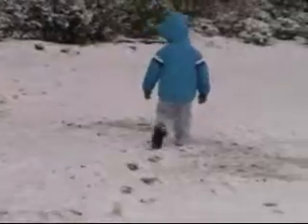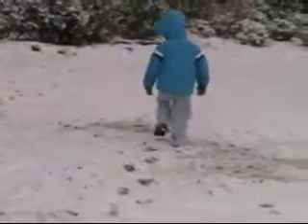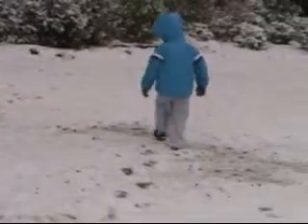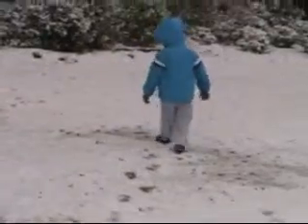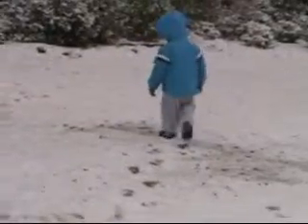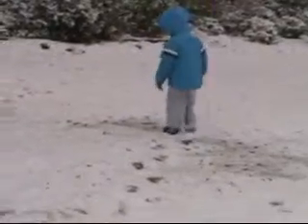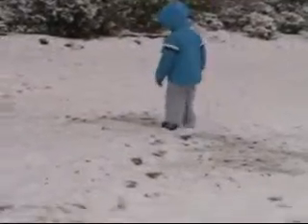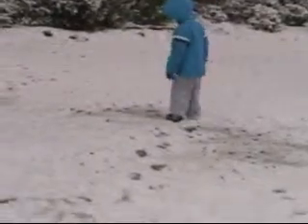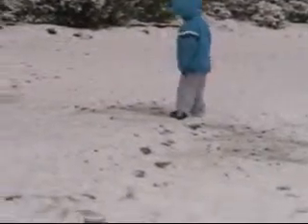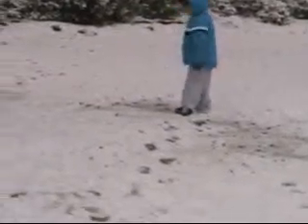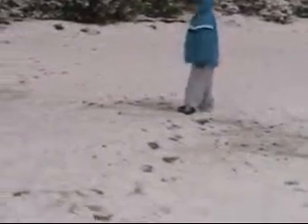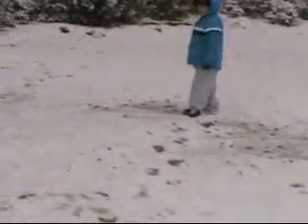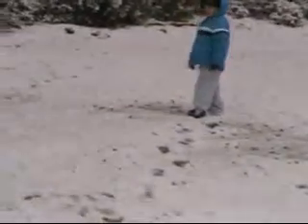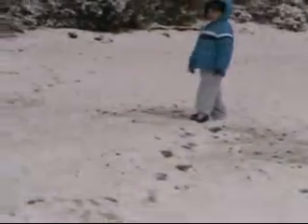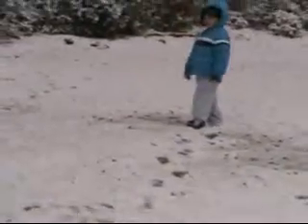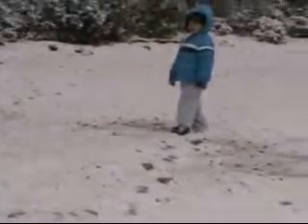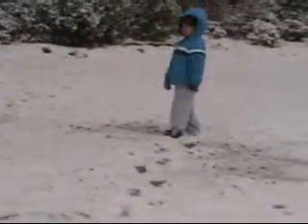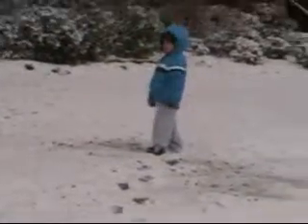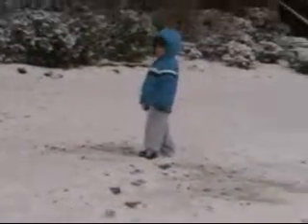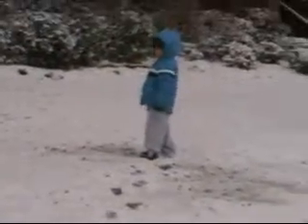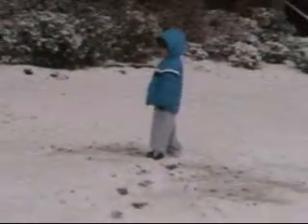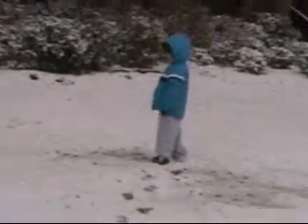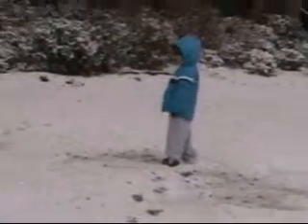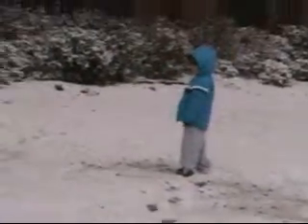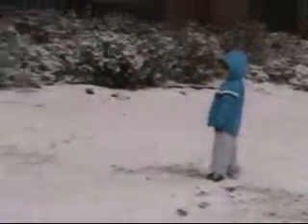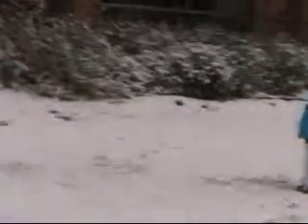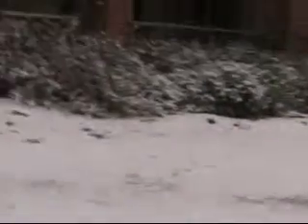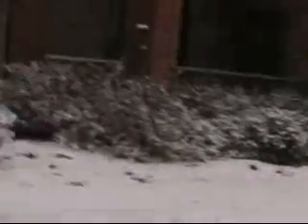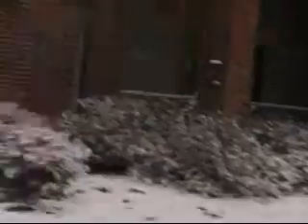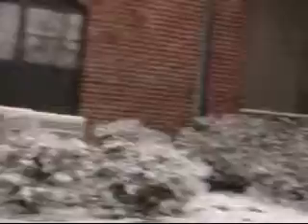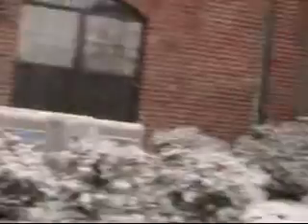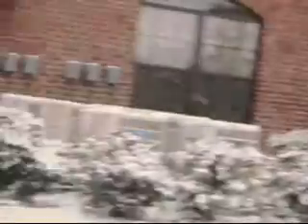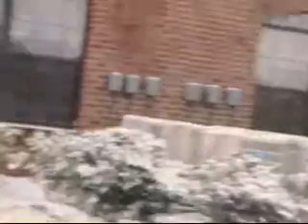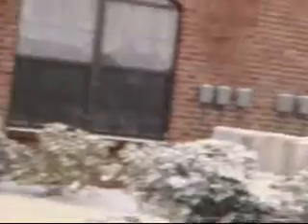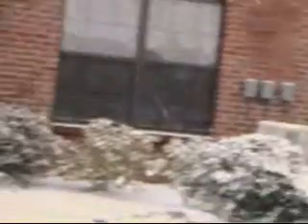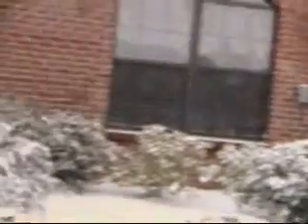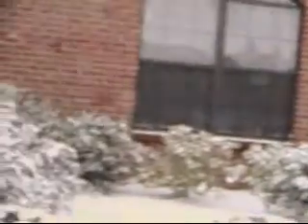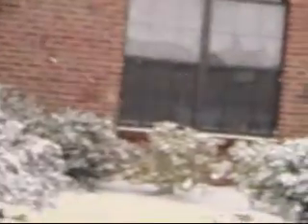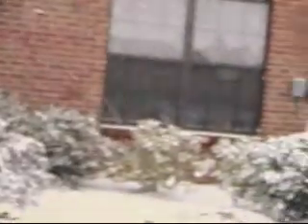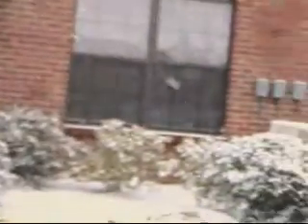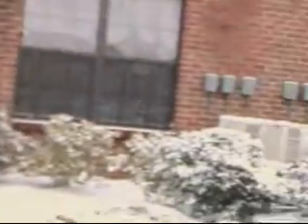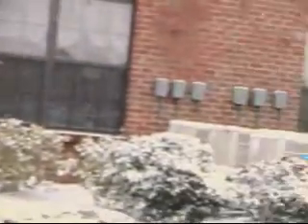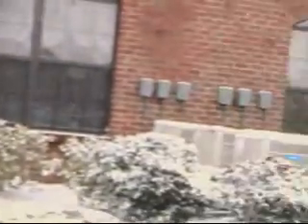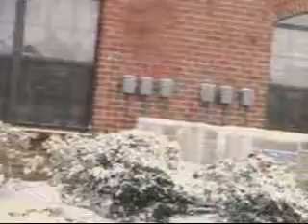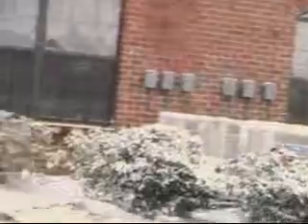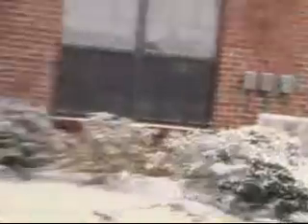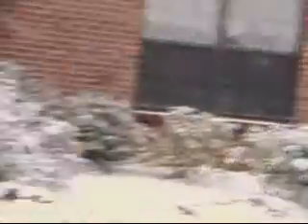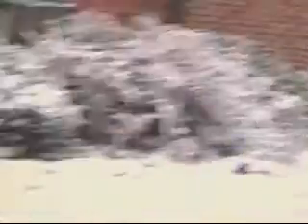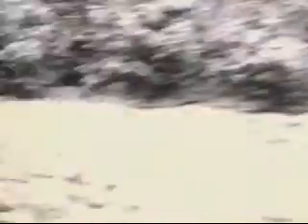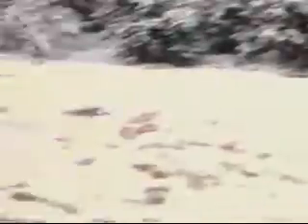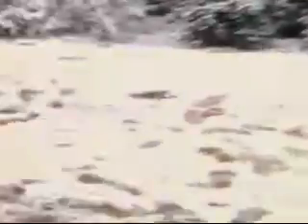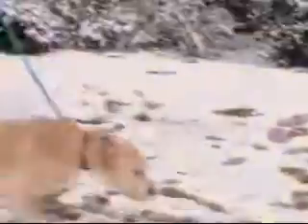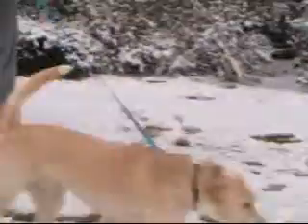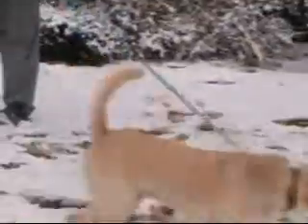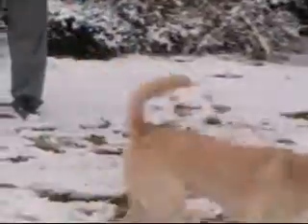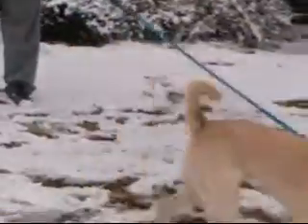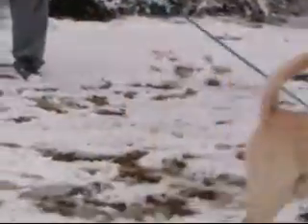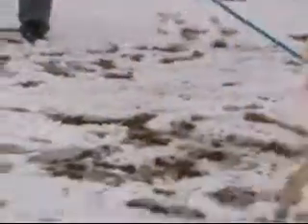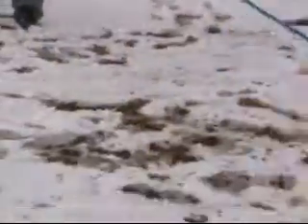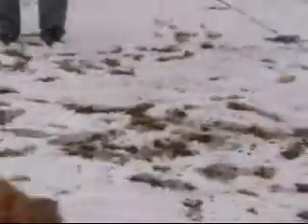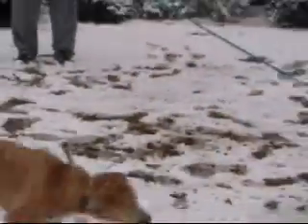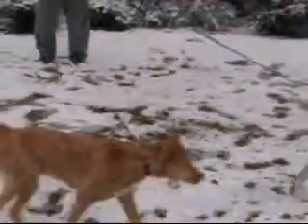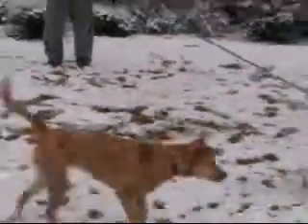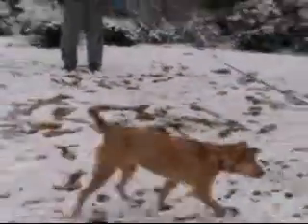Bryce, where are you going? Before we go, we need to get a picture of all three of us. Mom can snap a picture of us, I guess. That's where my battery dies or something.